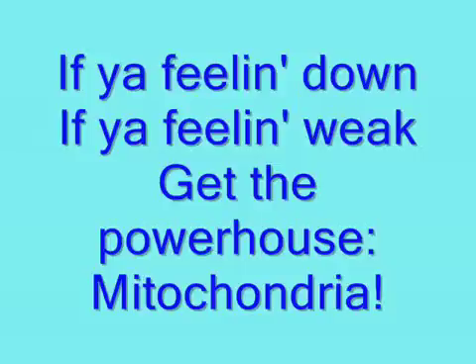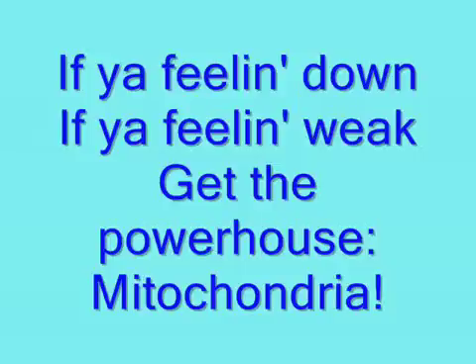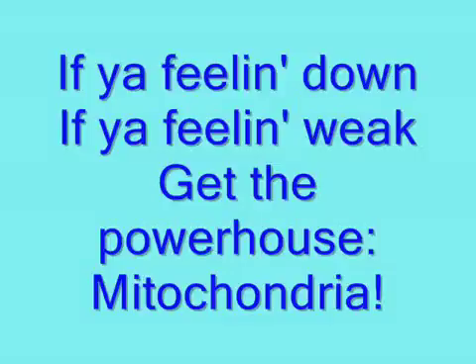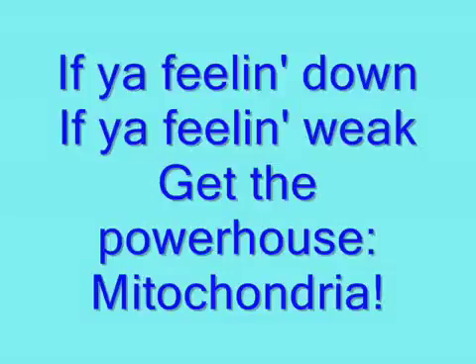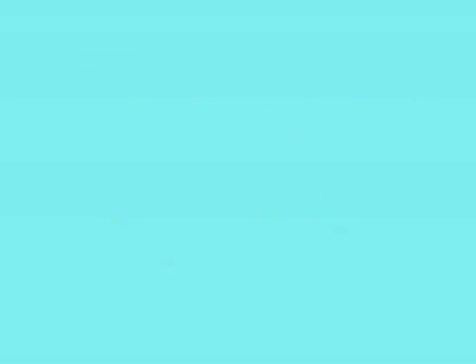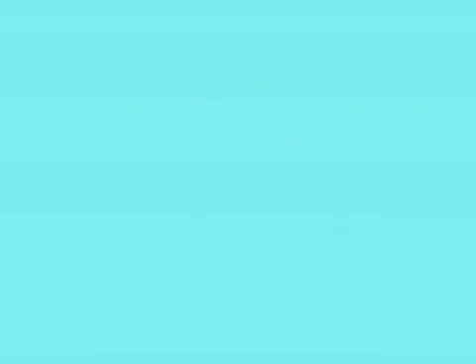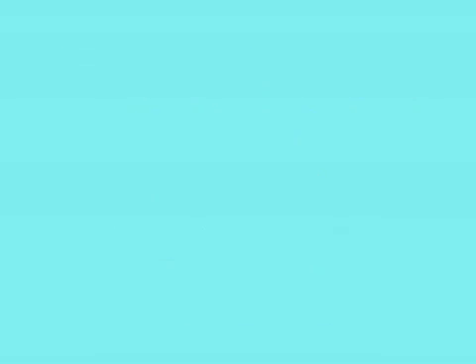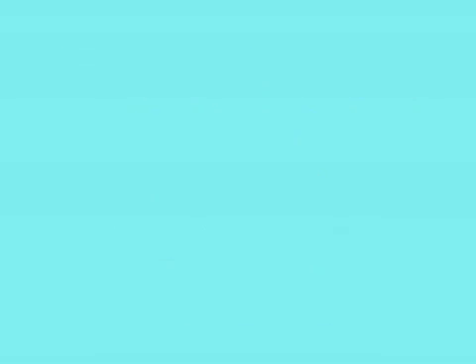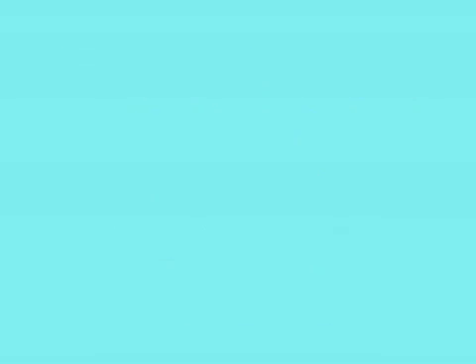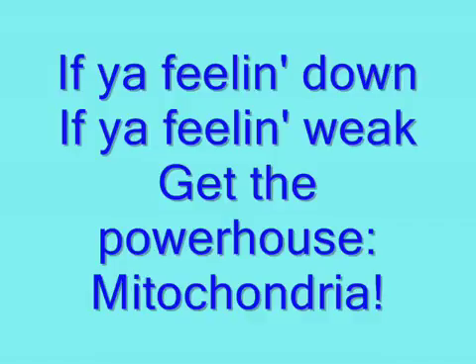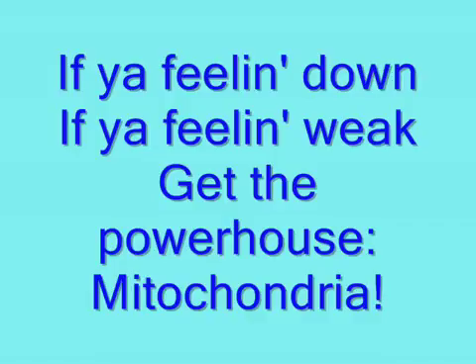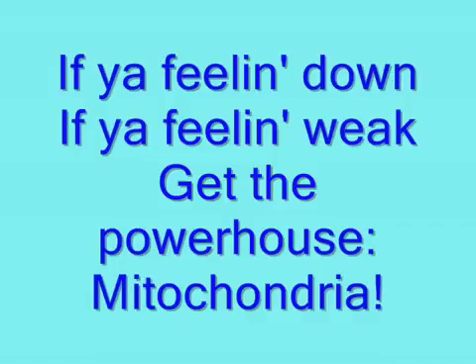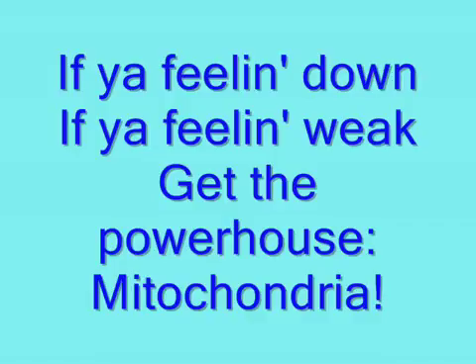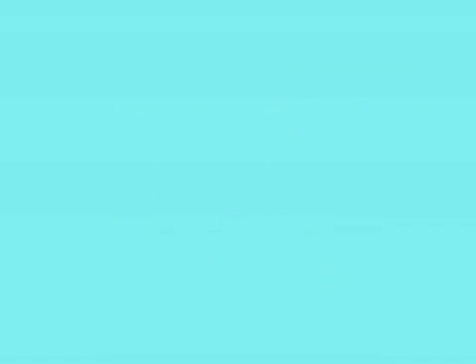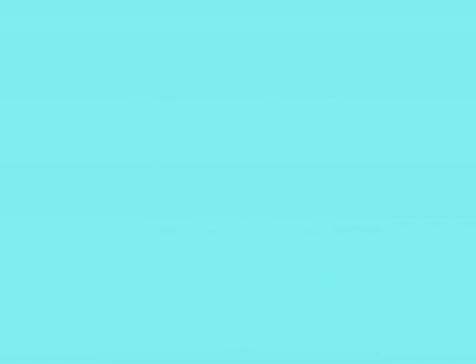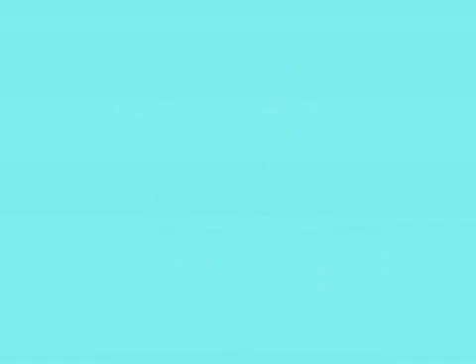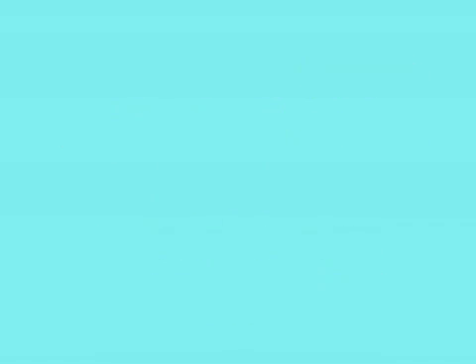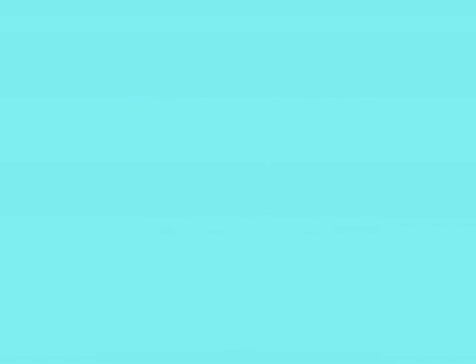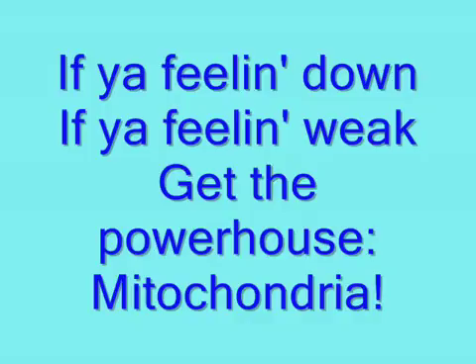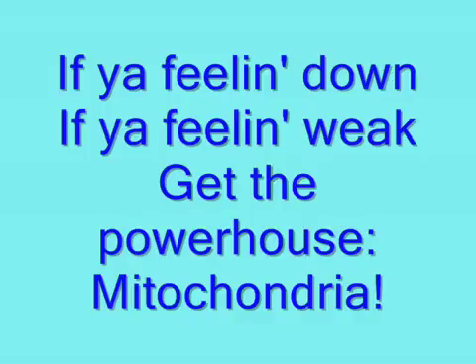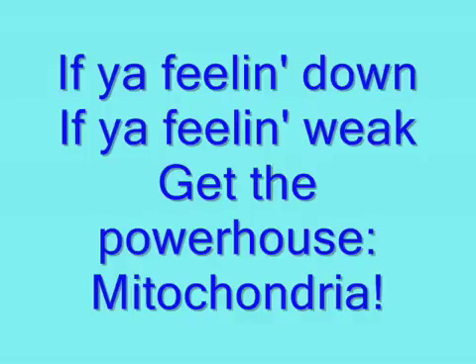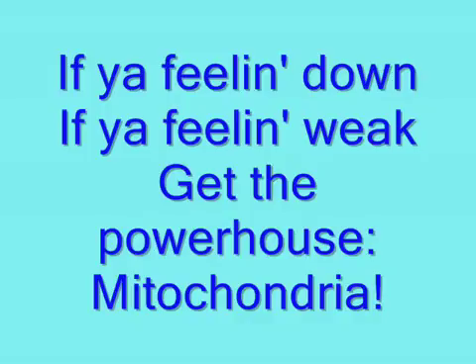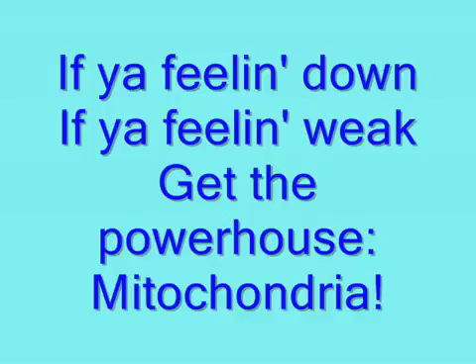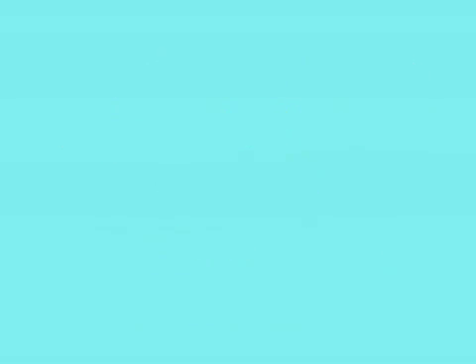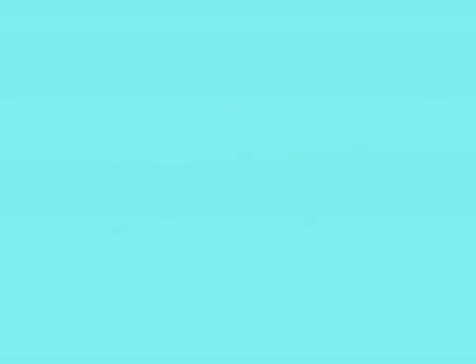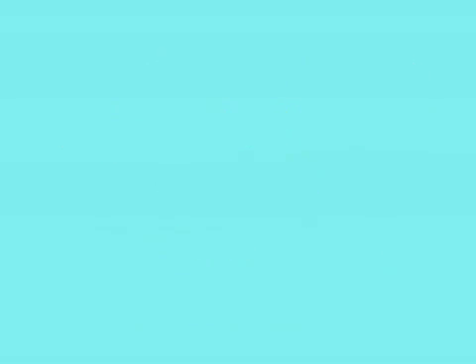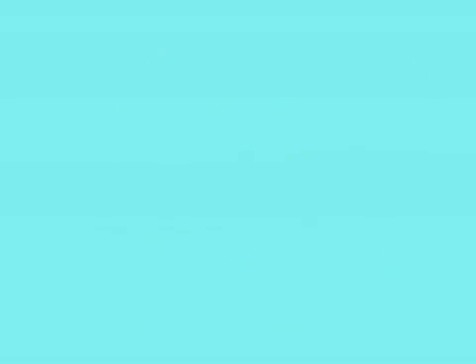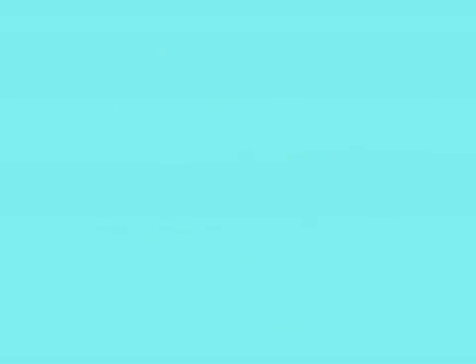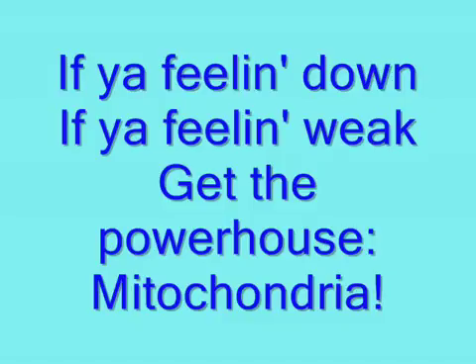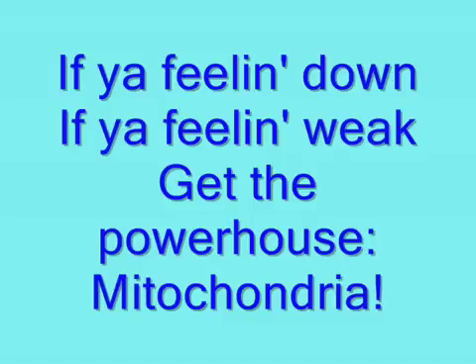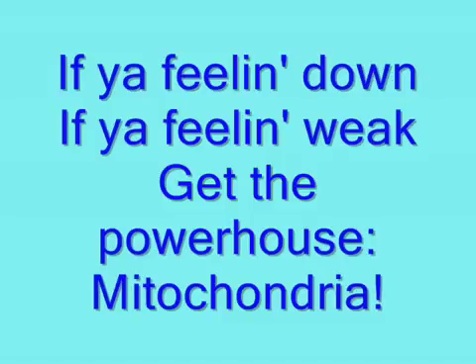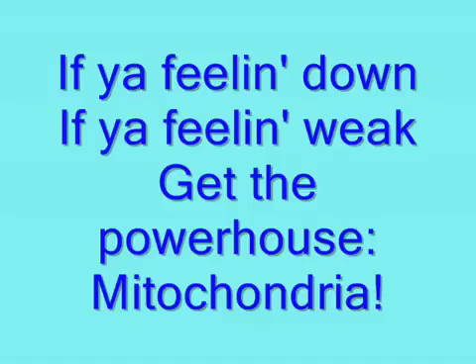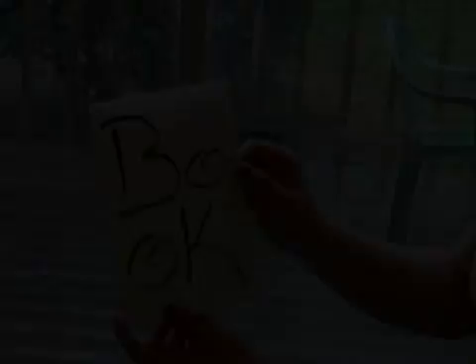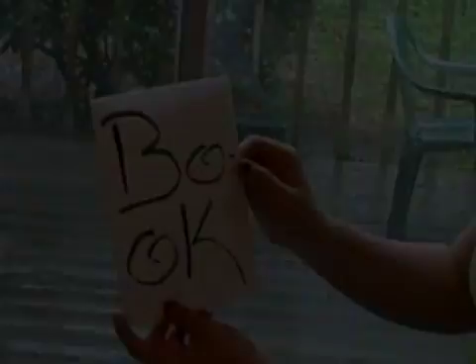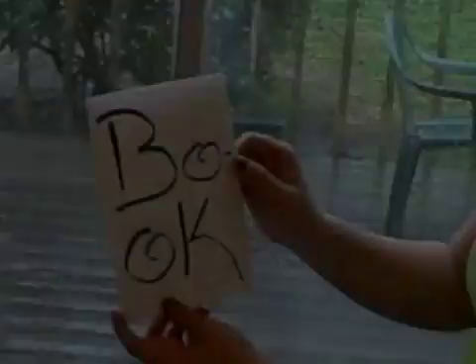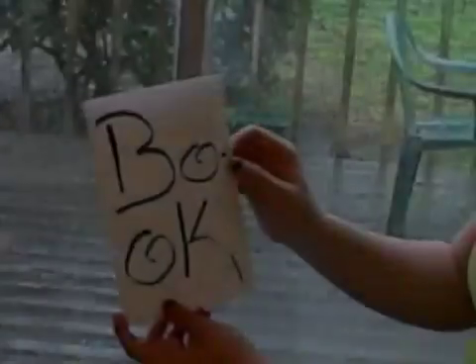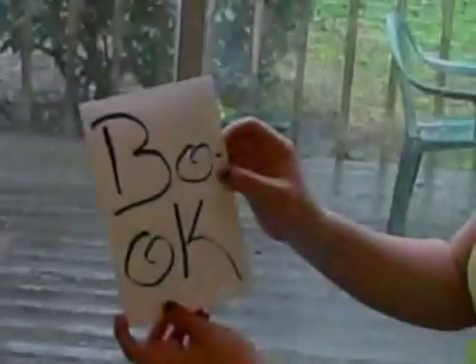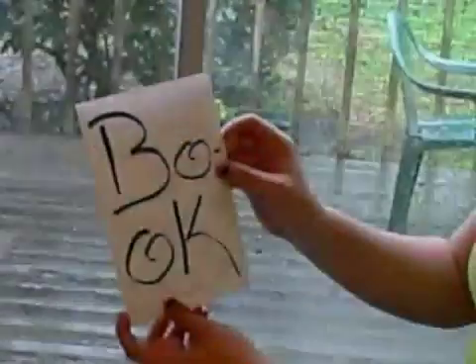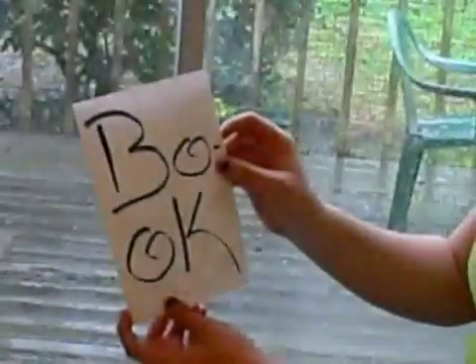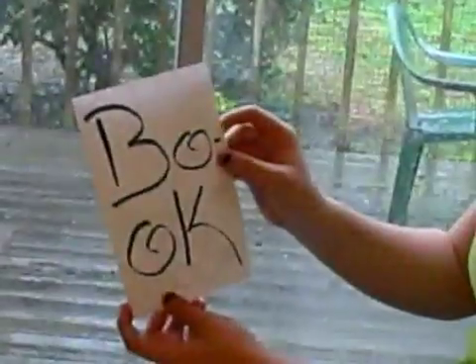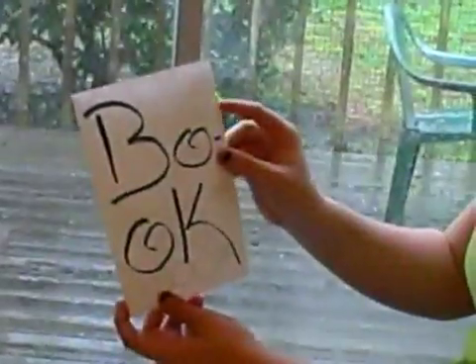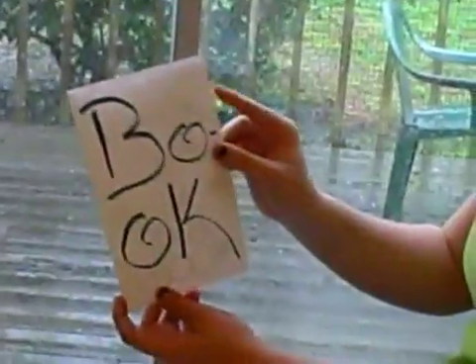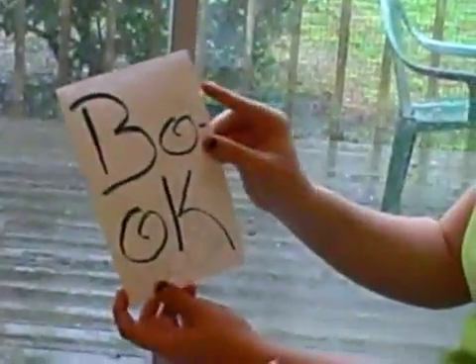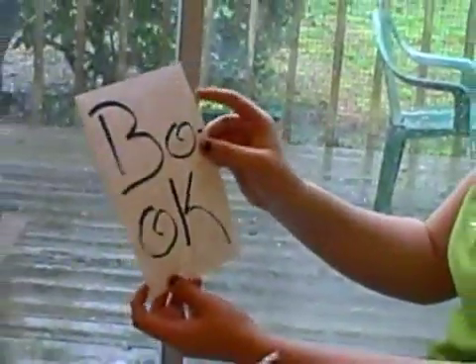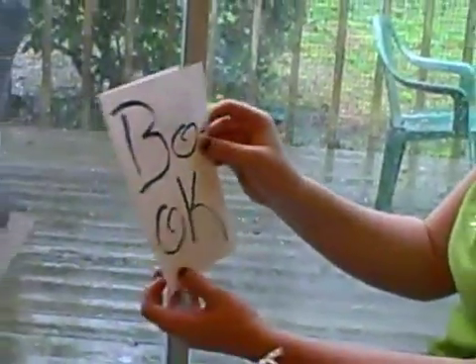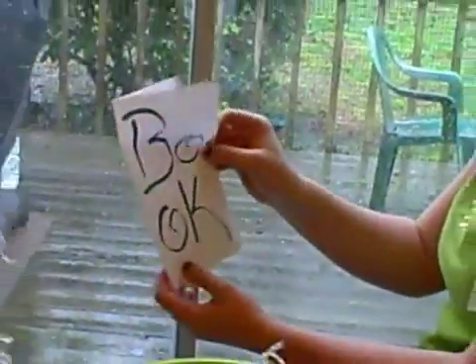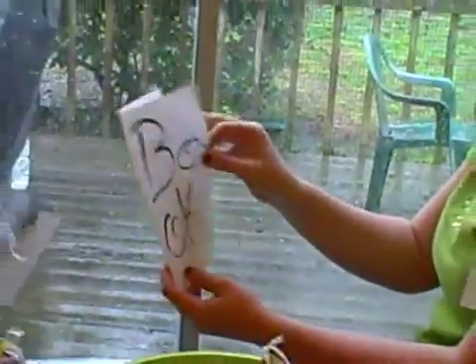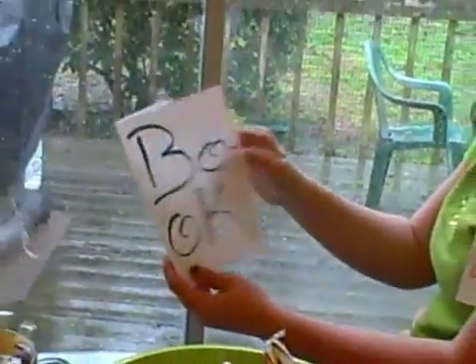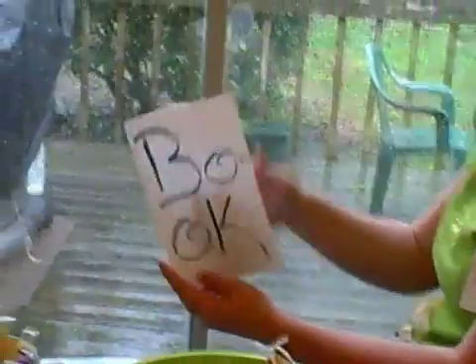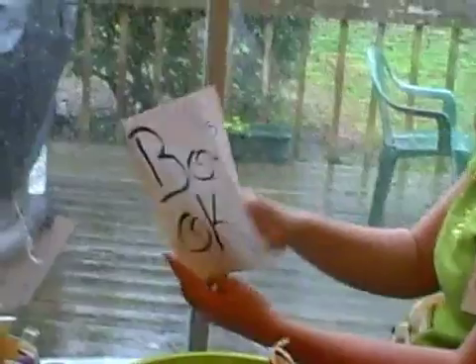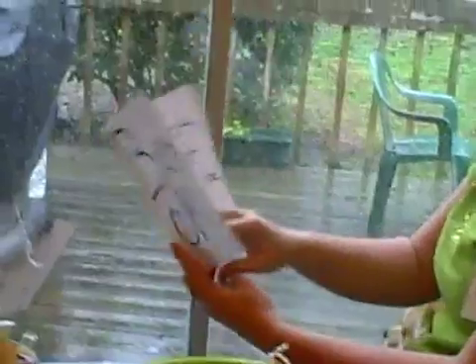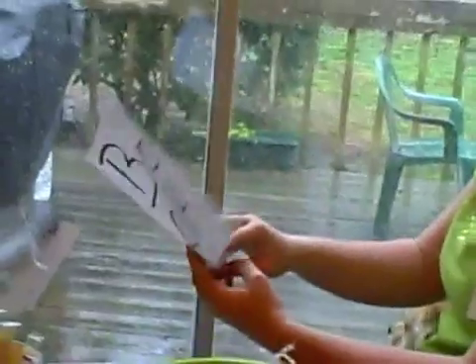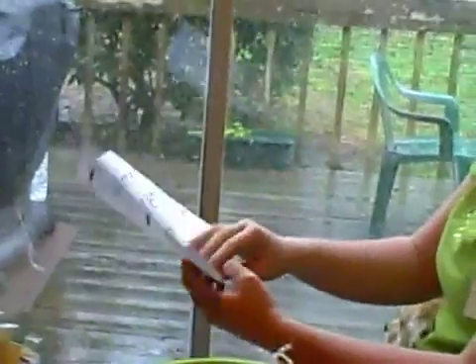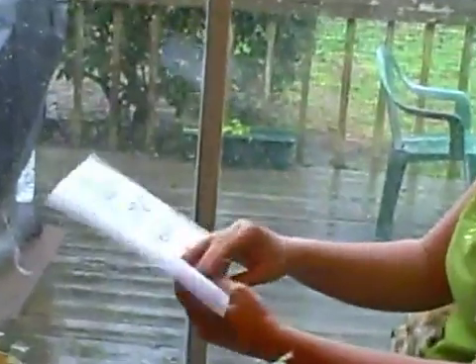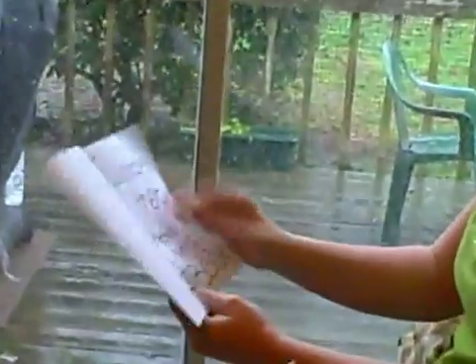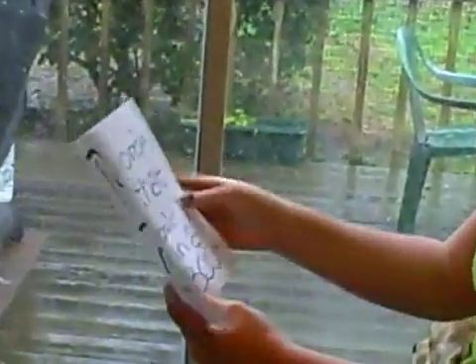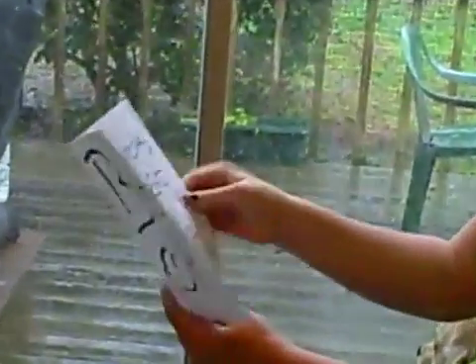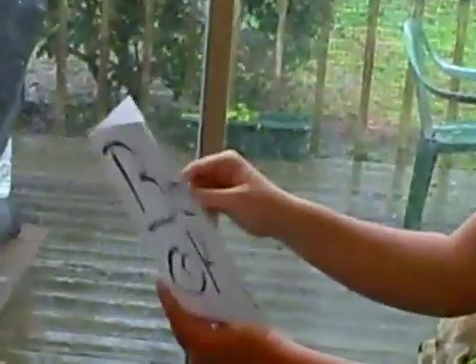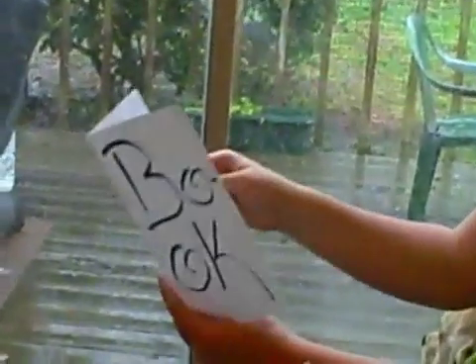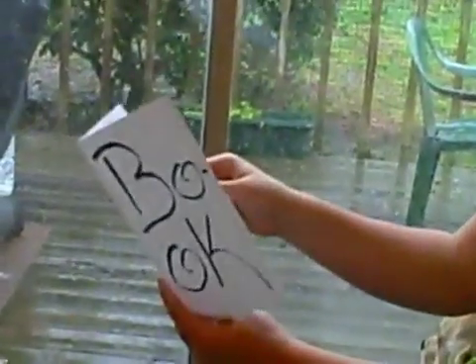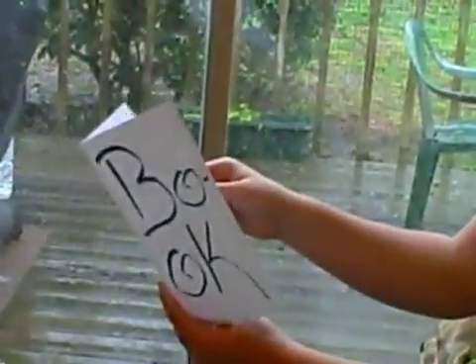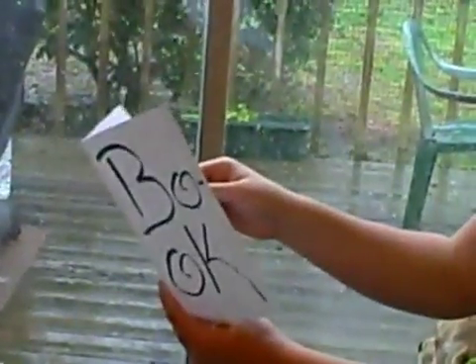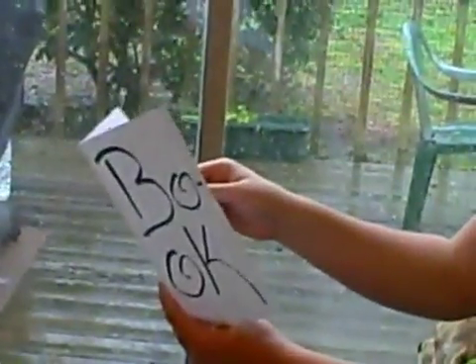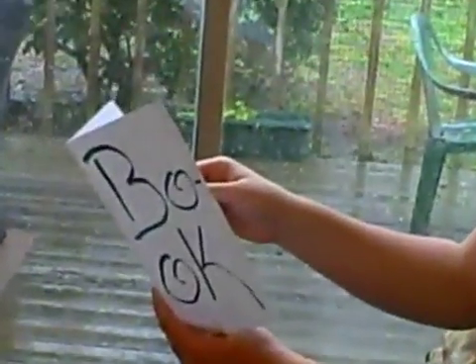If you're feelin' down, if you're feelin' weak, get the powerhouse mitochondria, yeah!